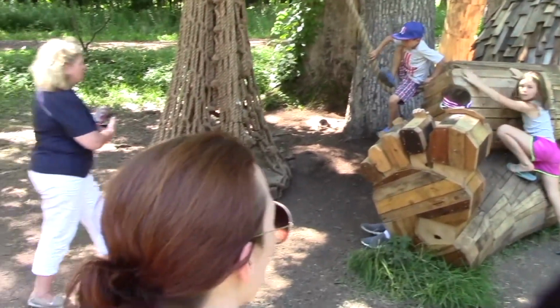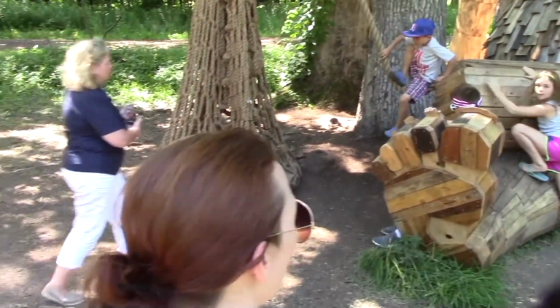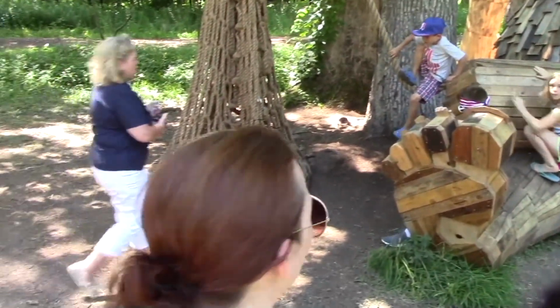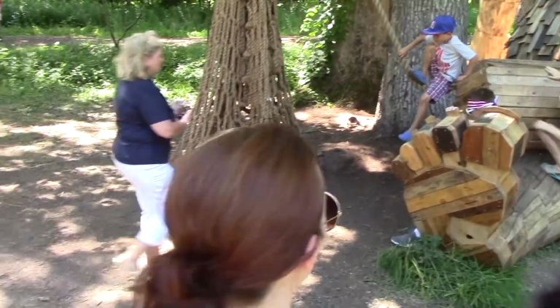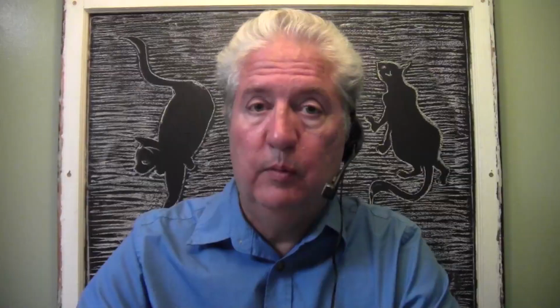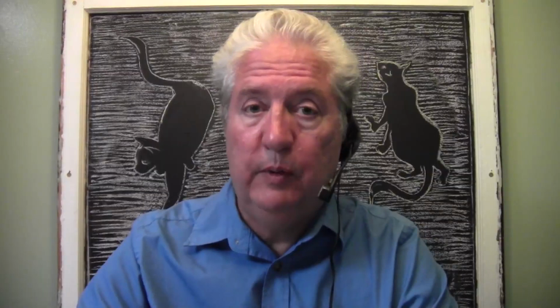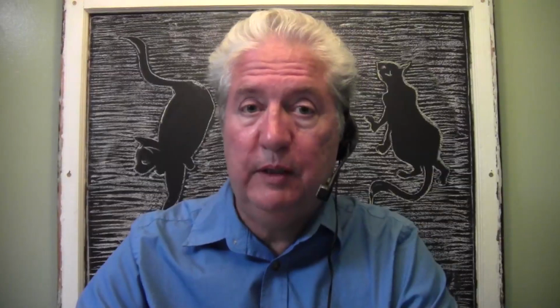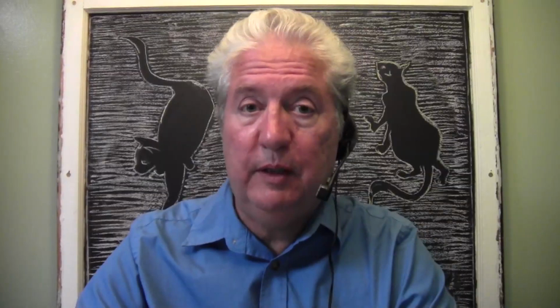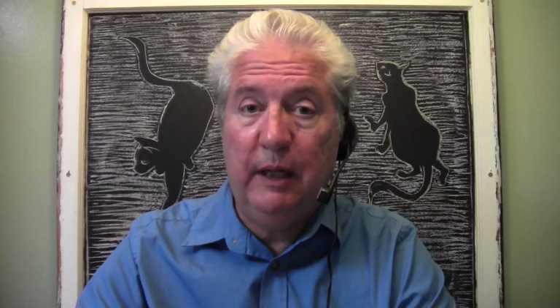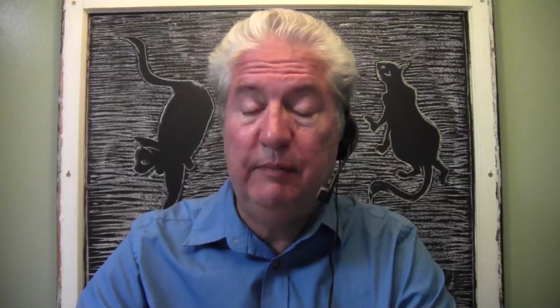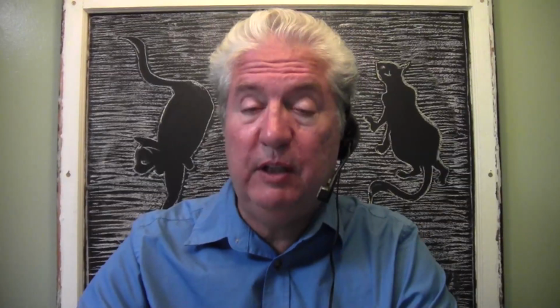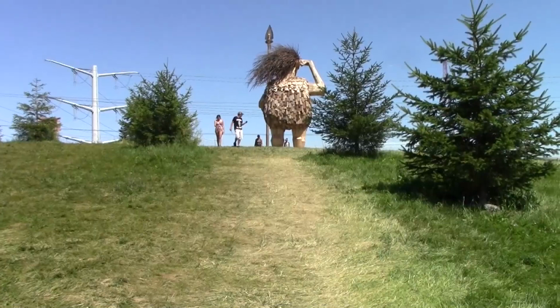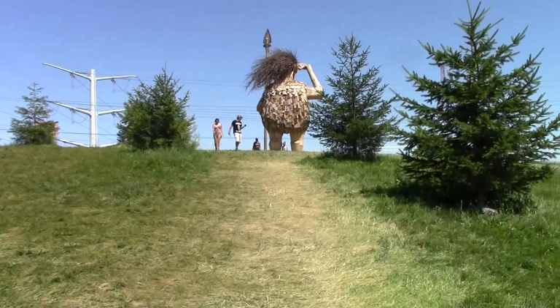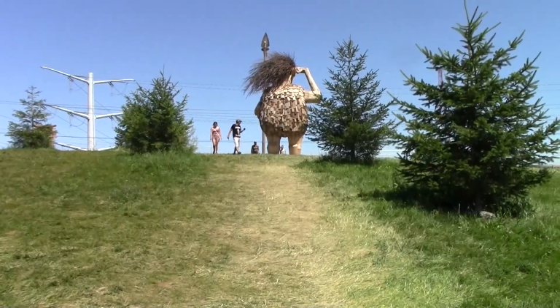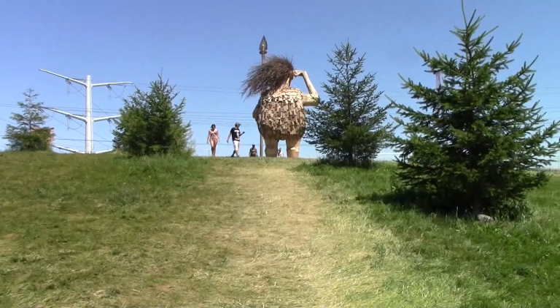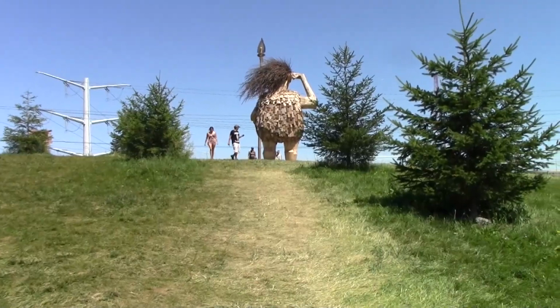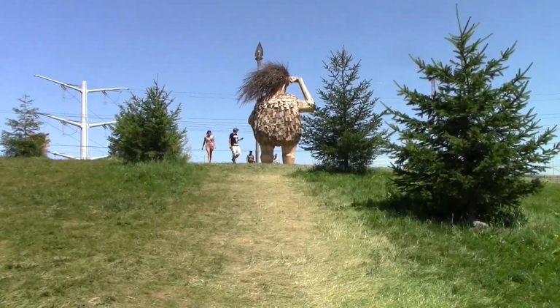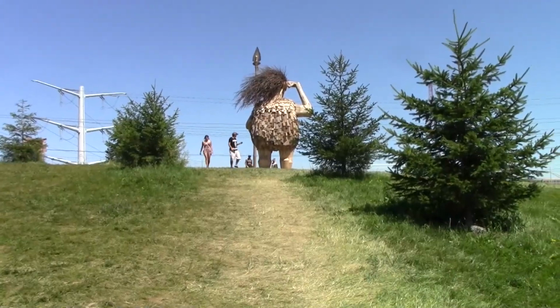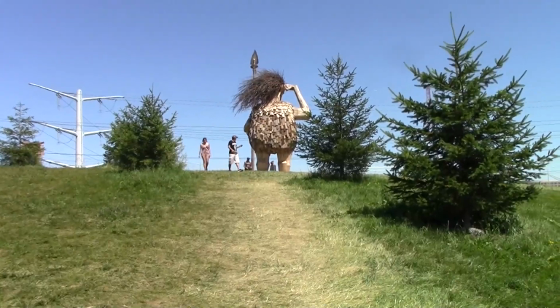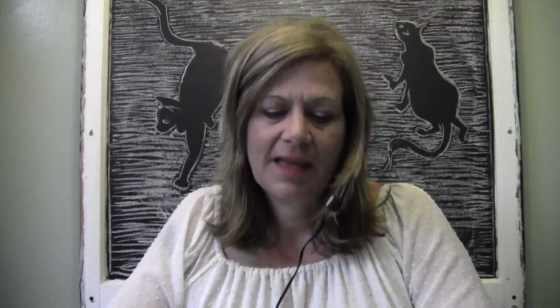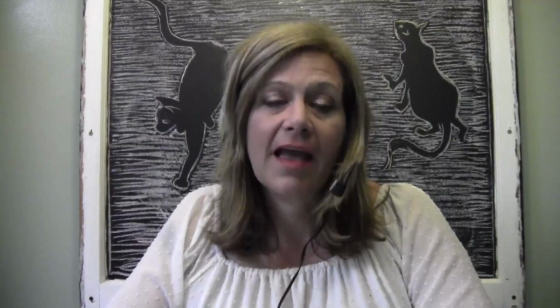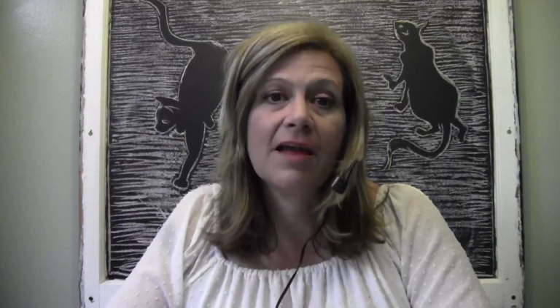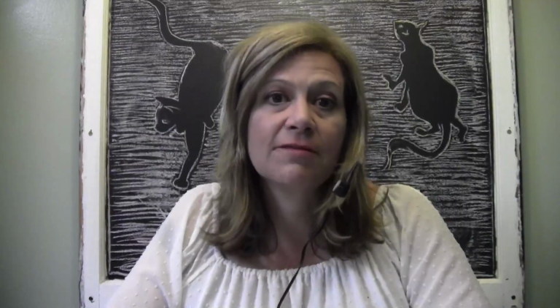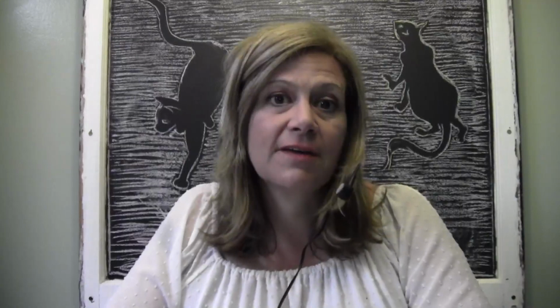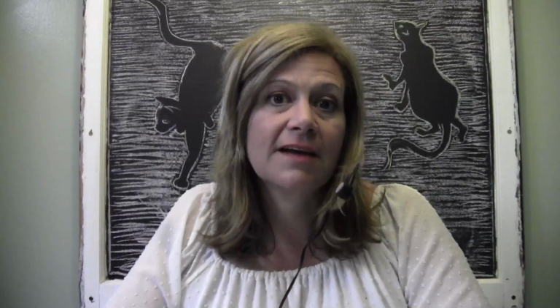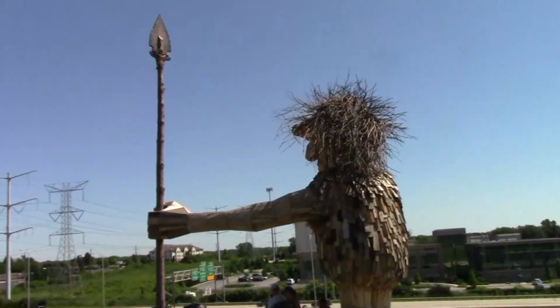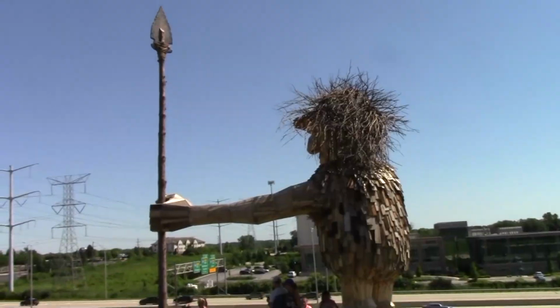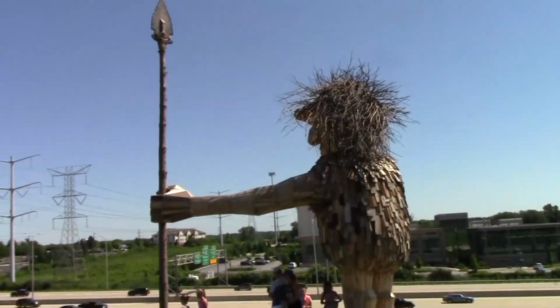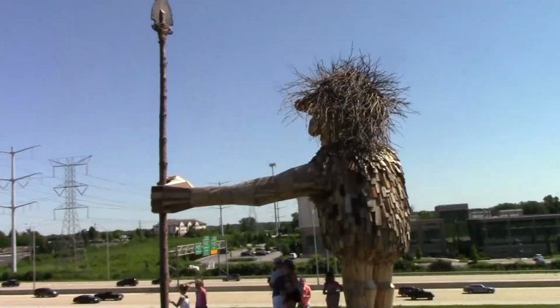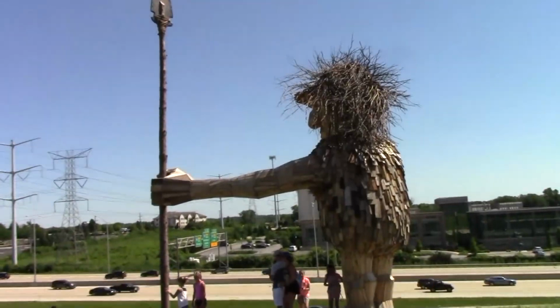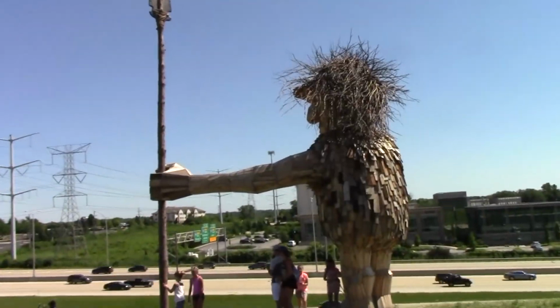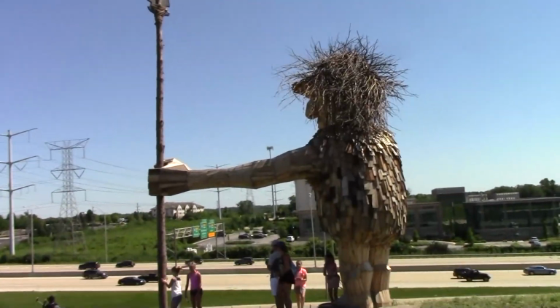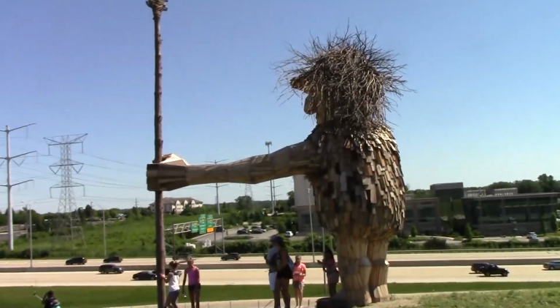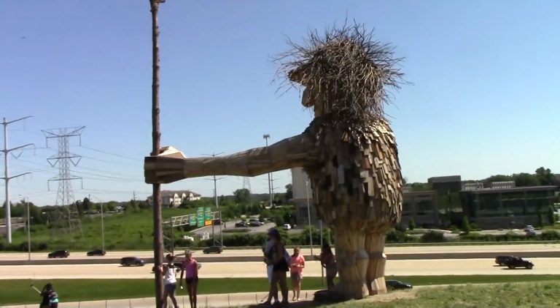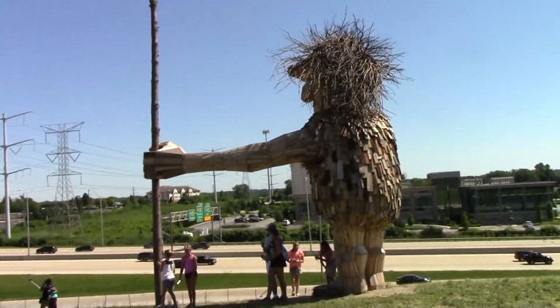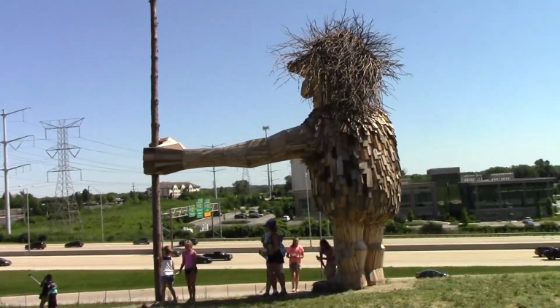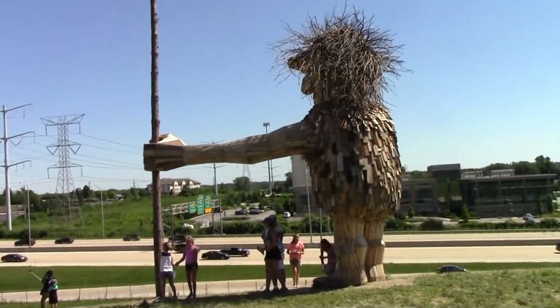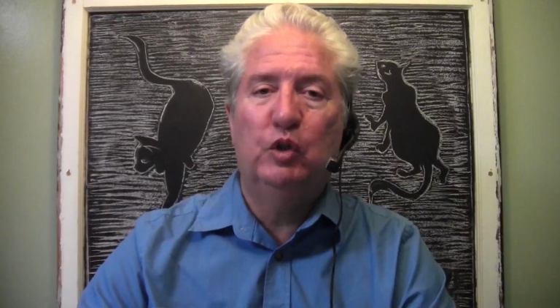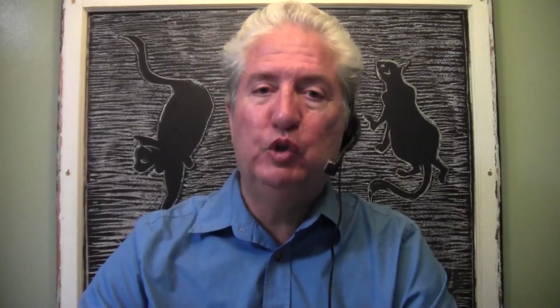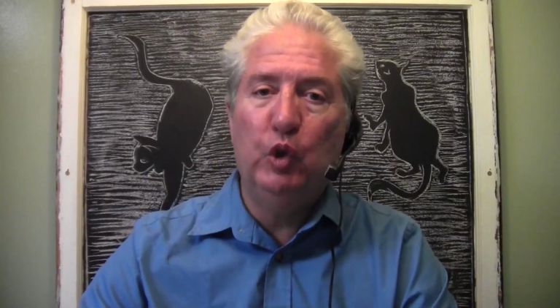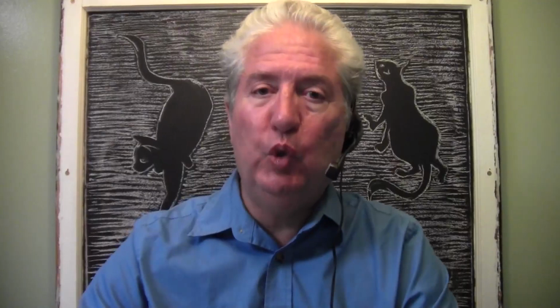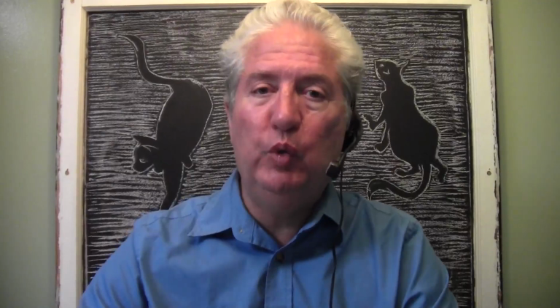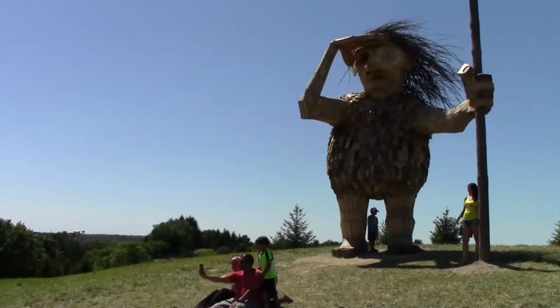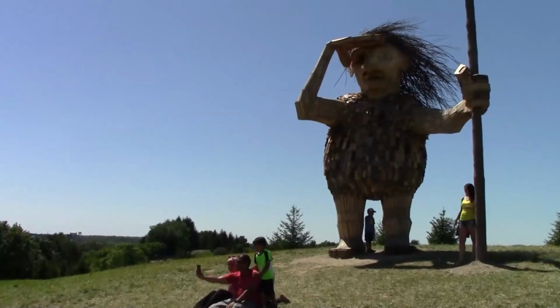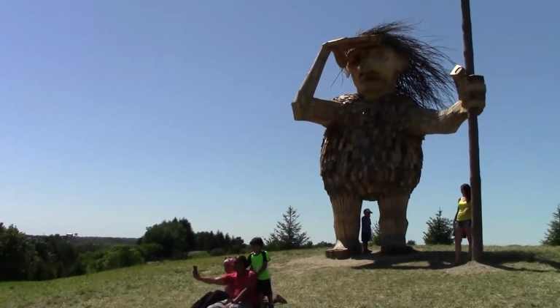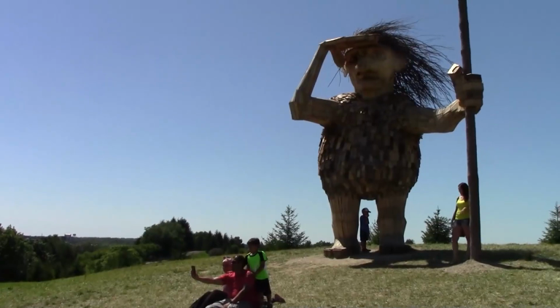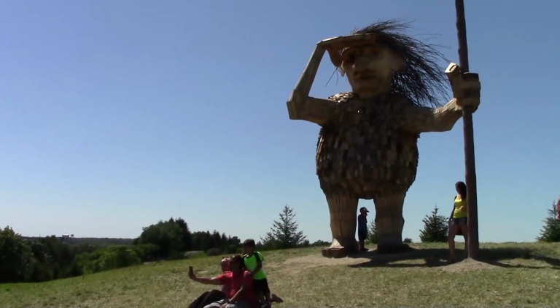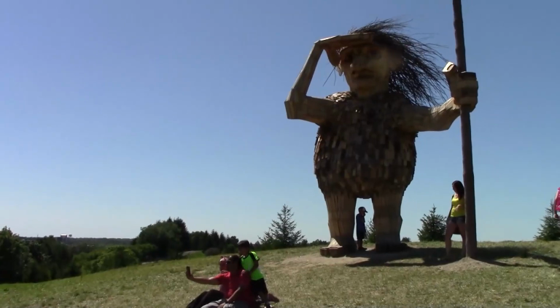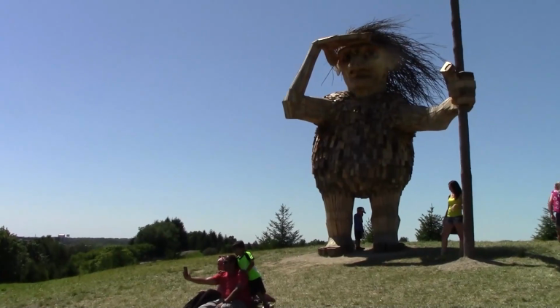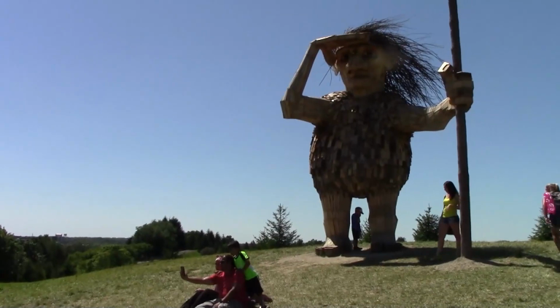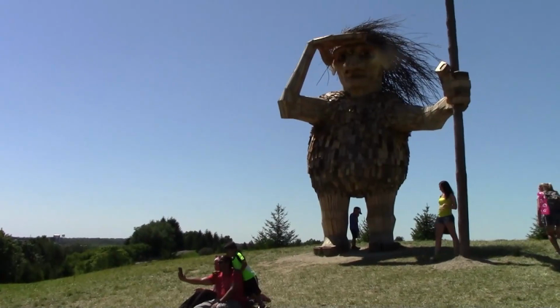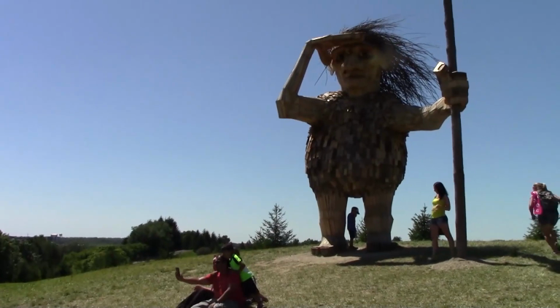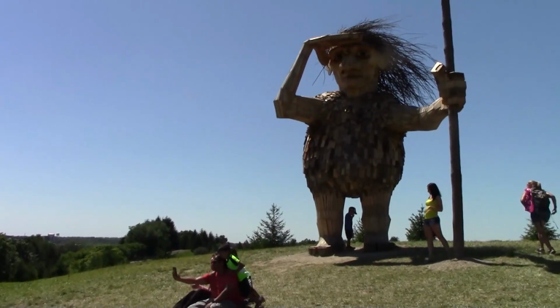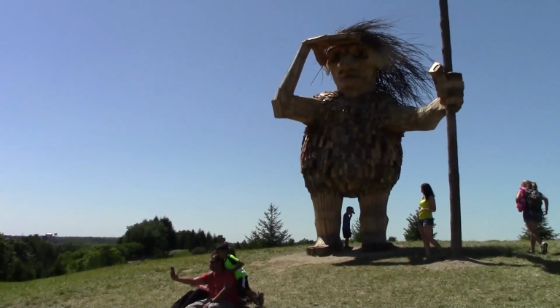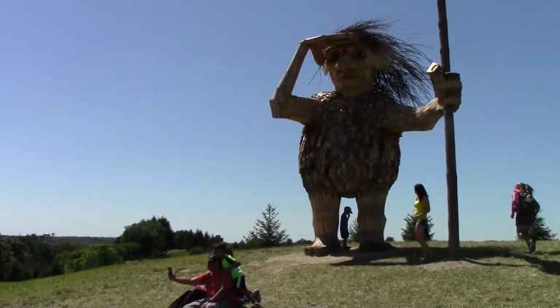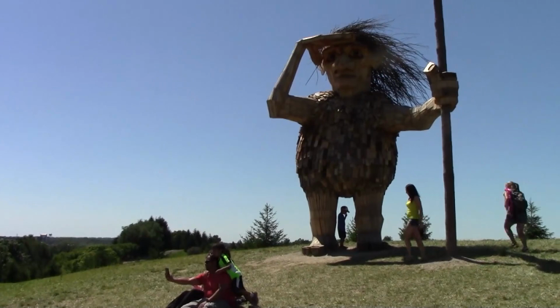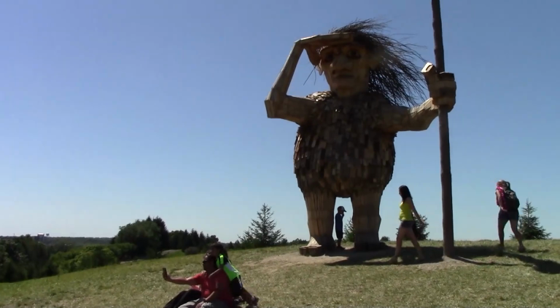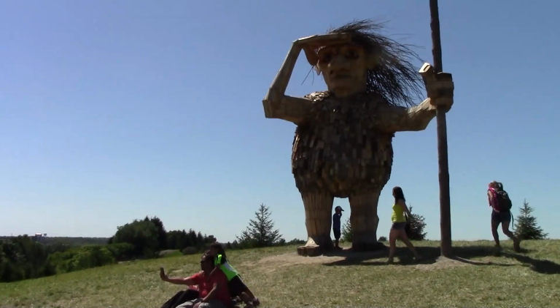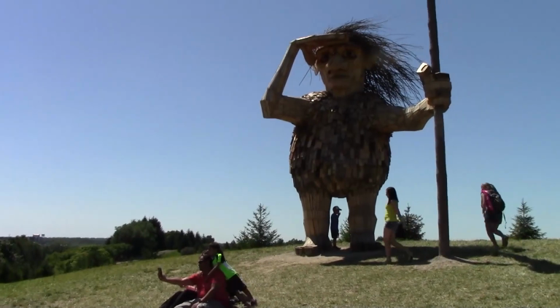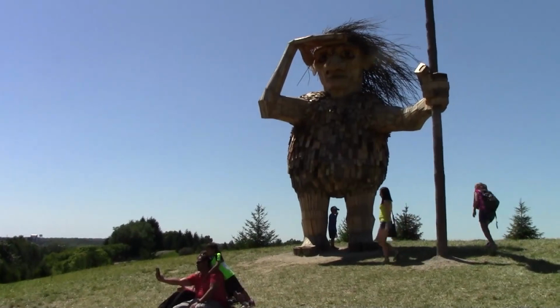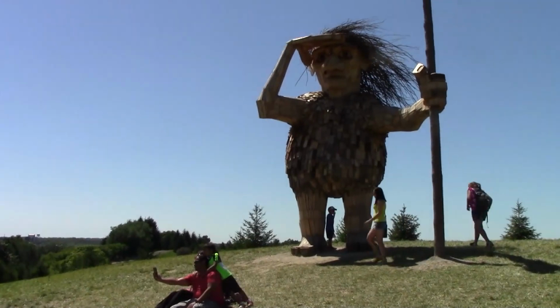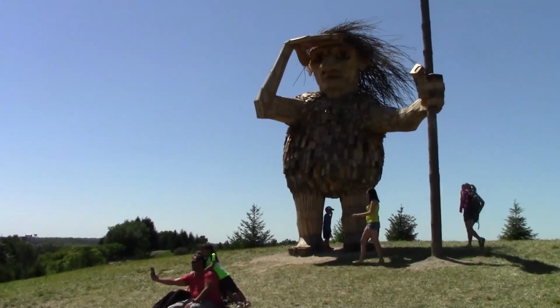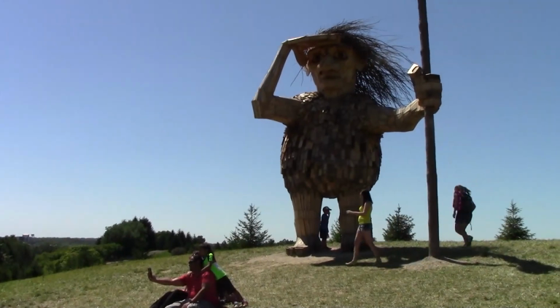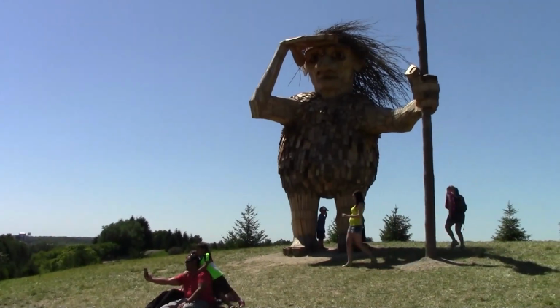We climb the last hill and find the final troll, Joe — the guardian protector of the trees.